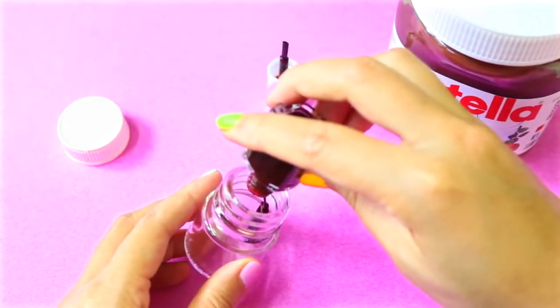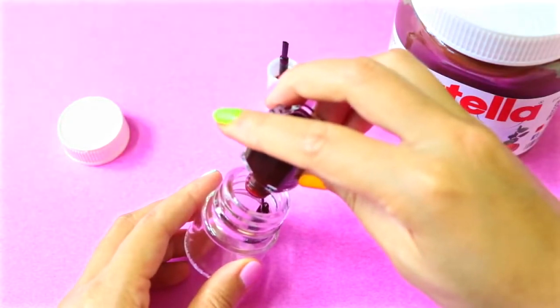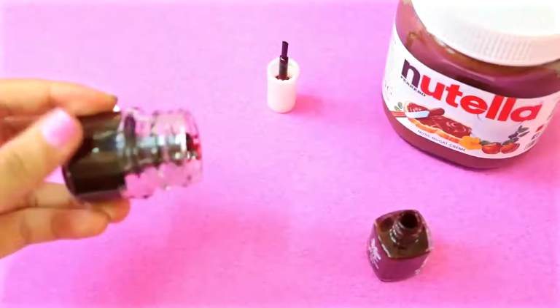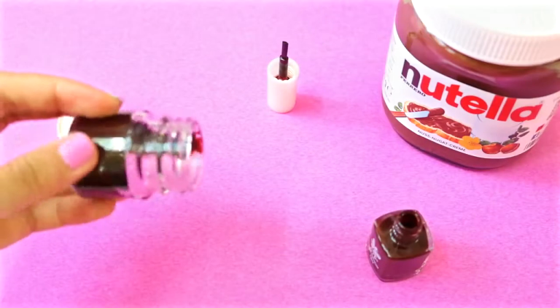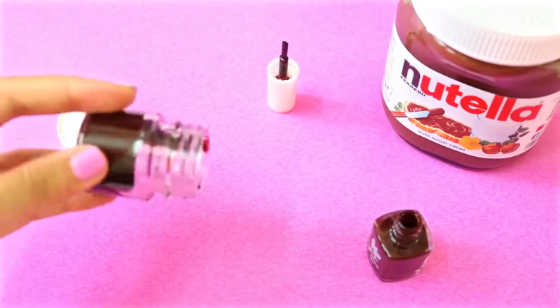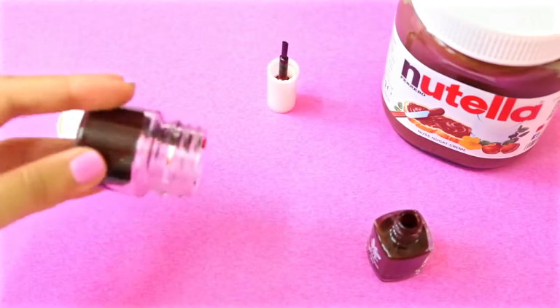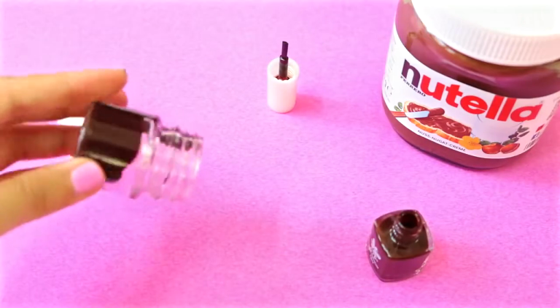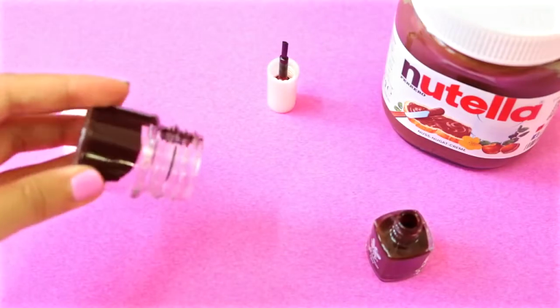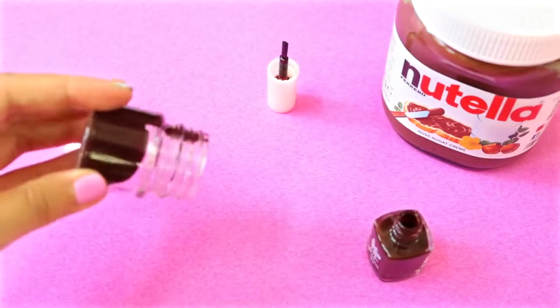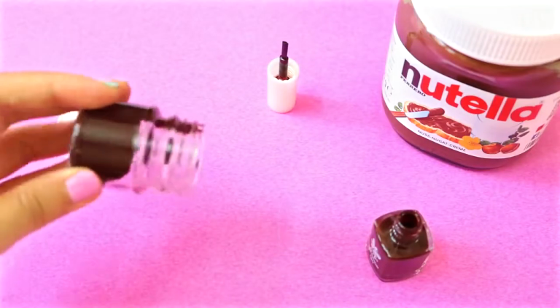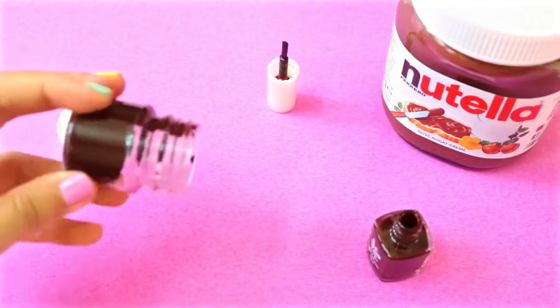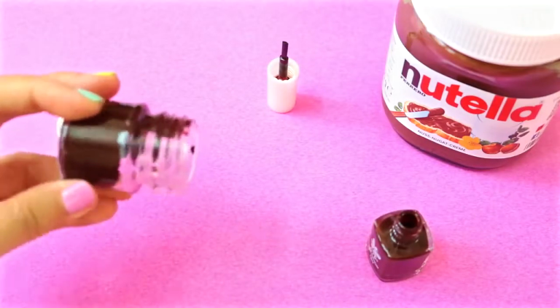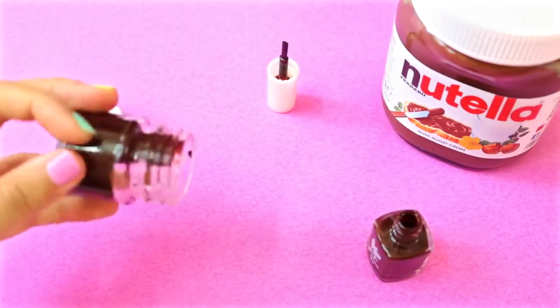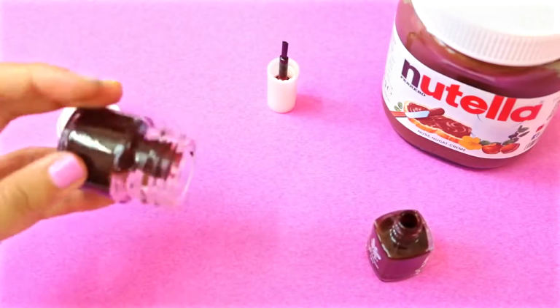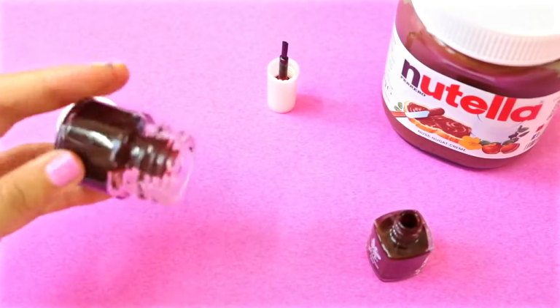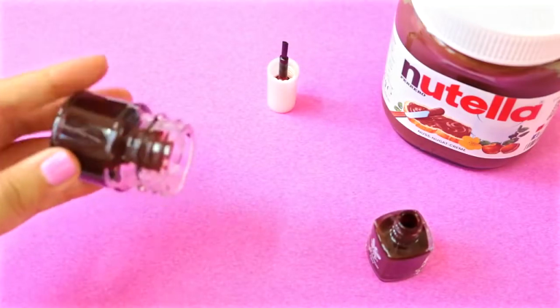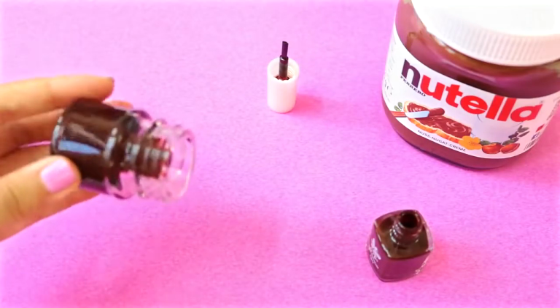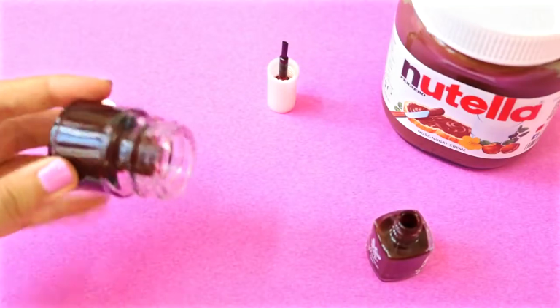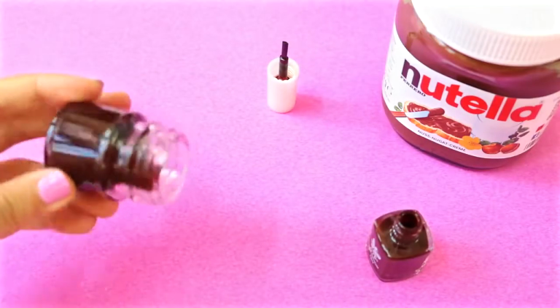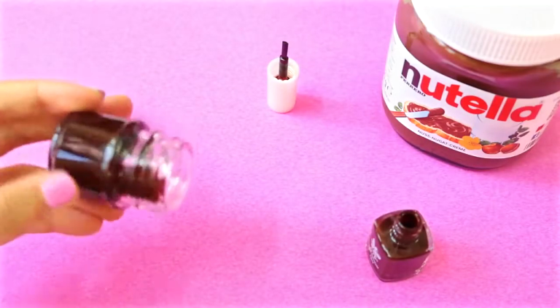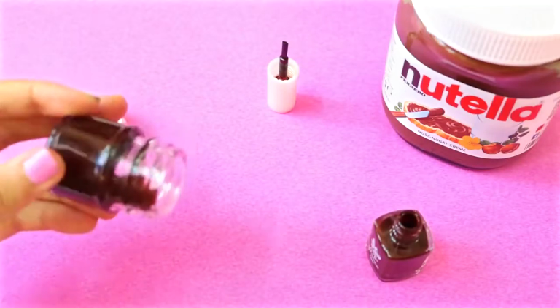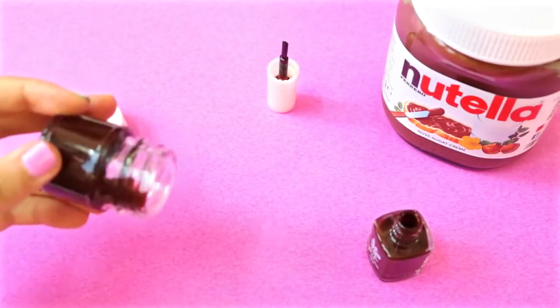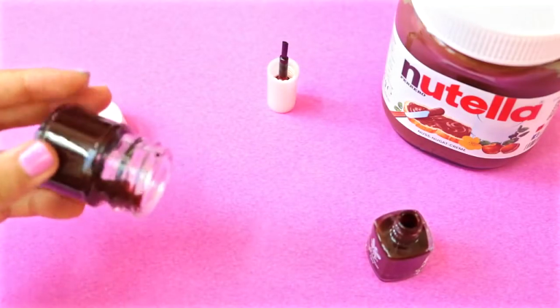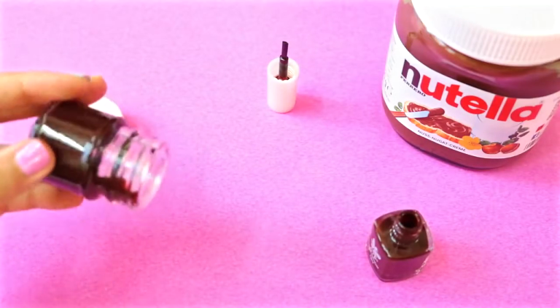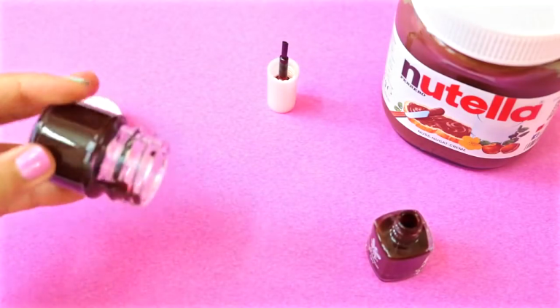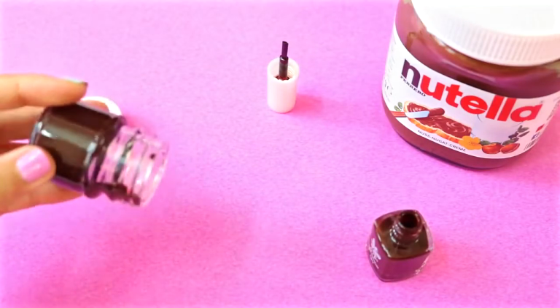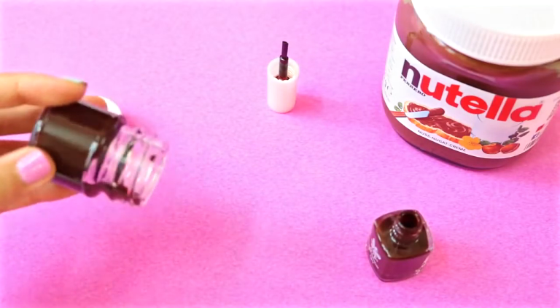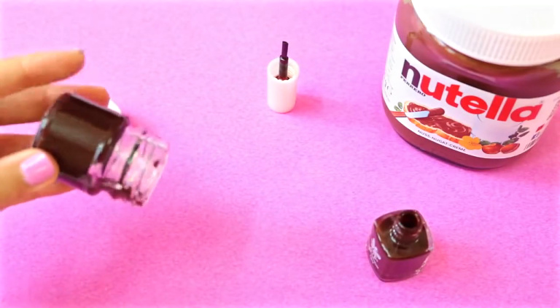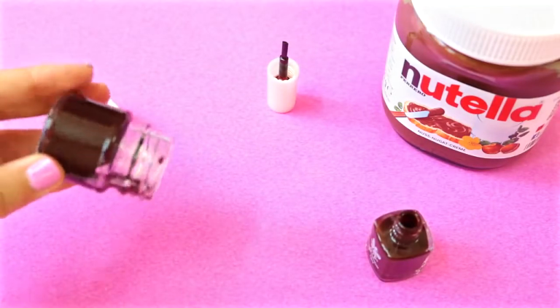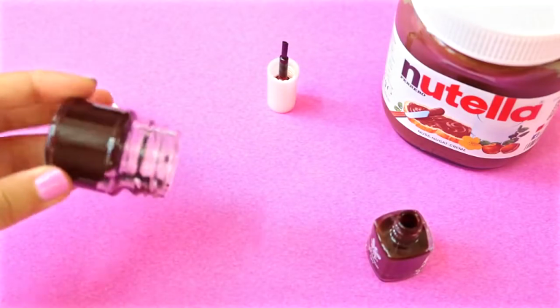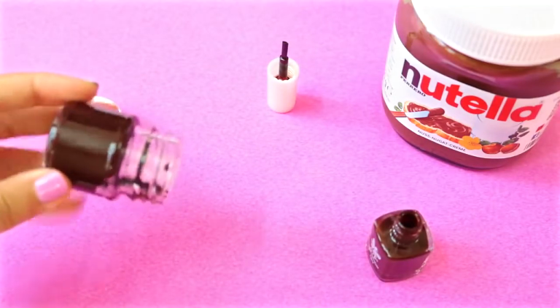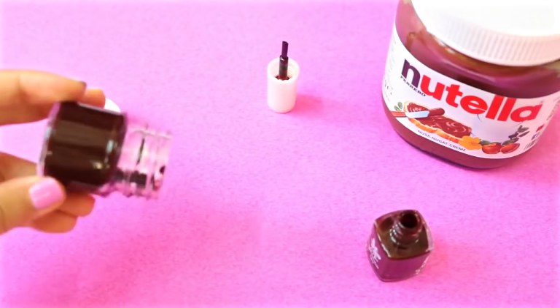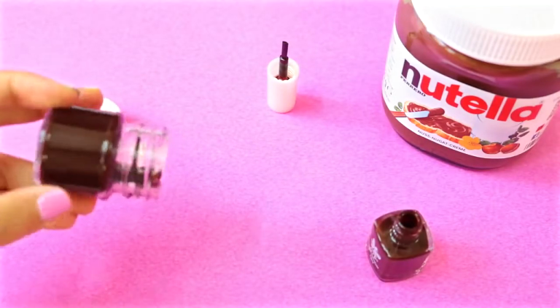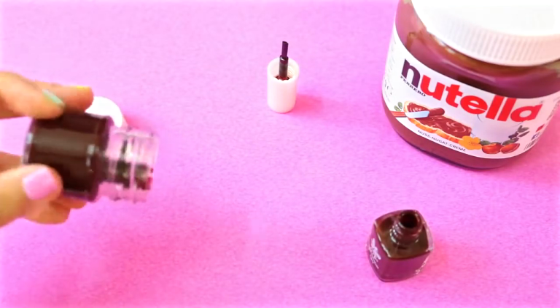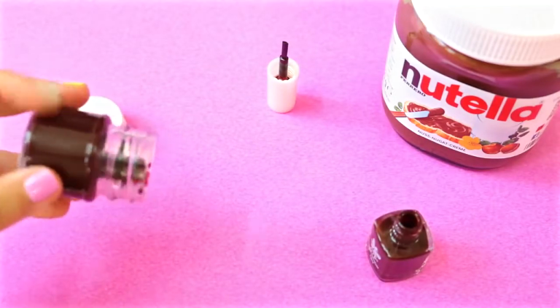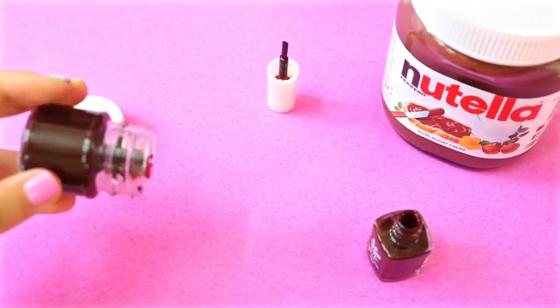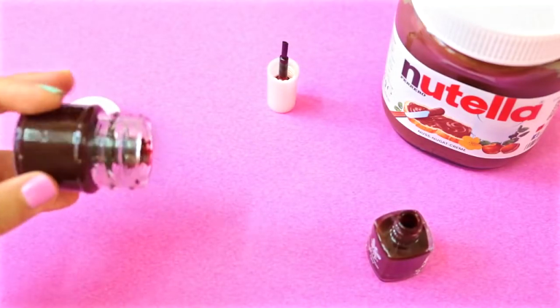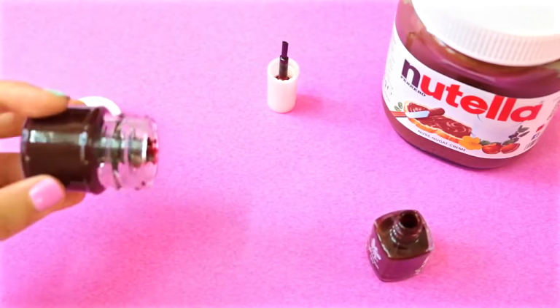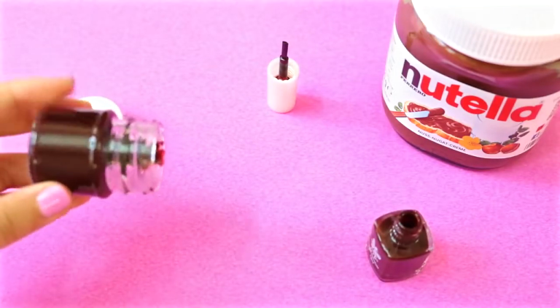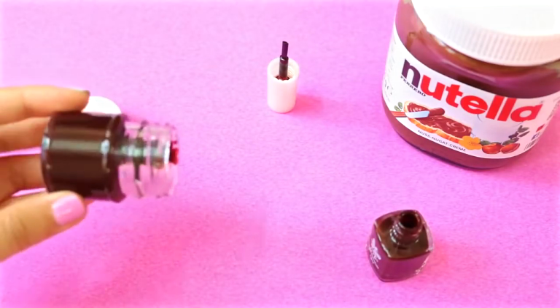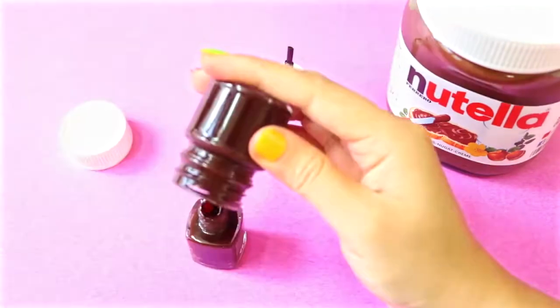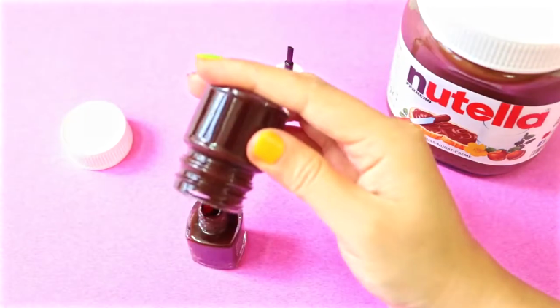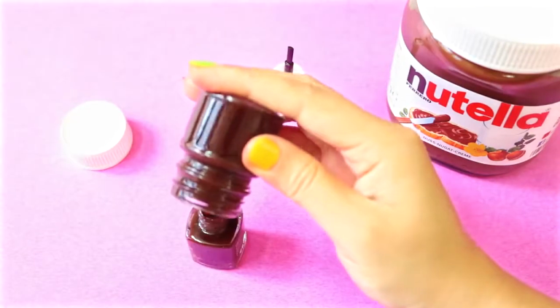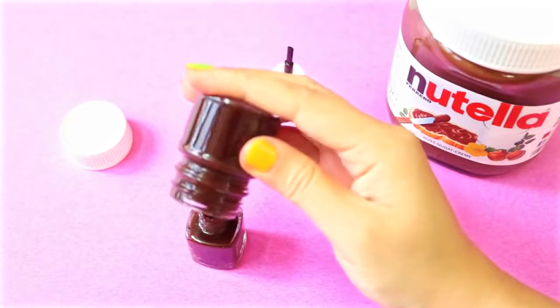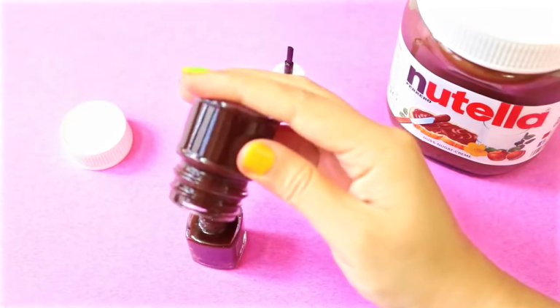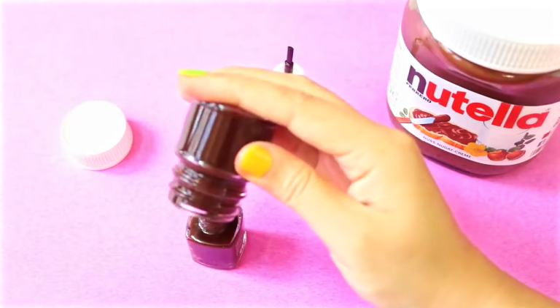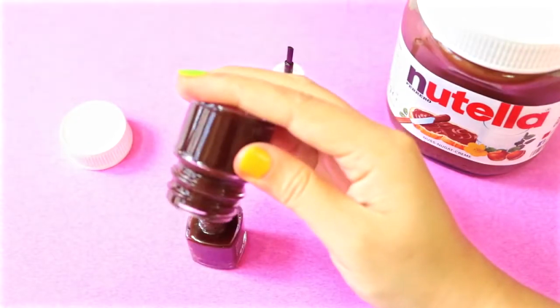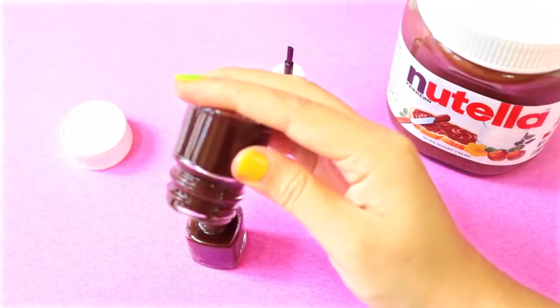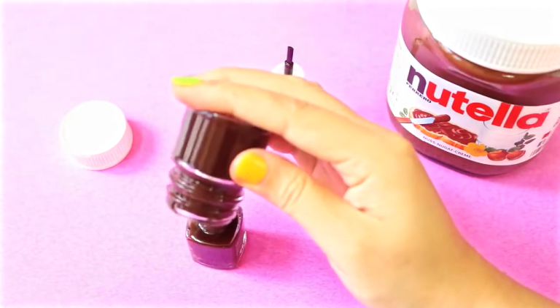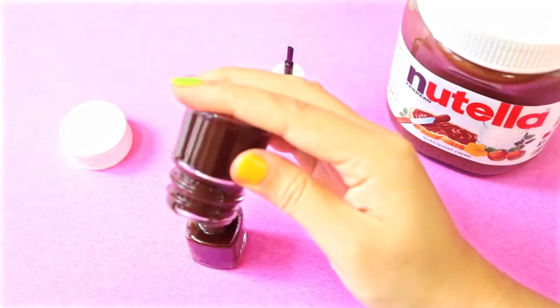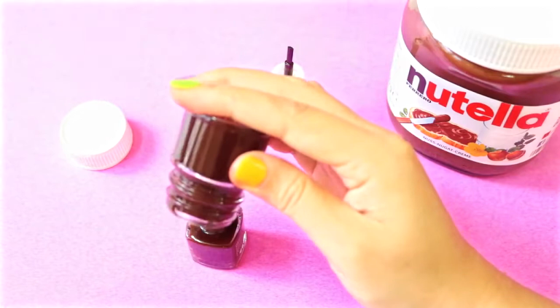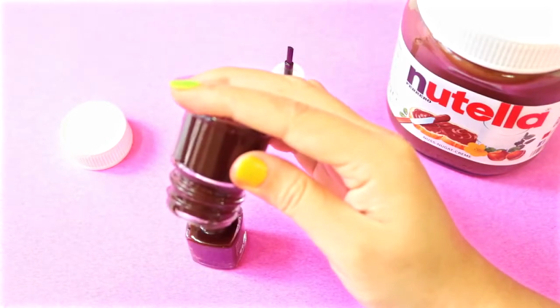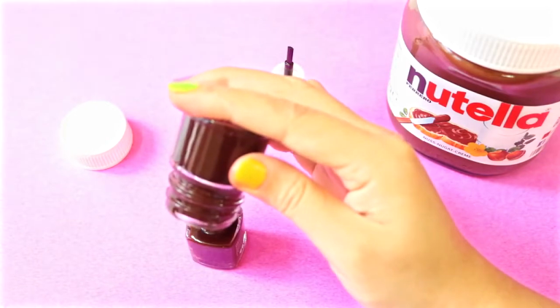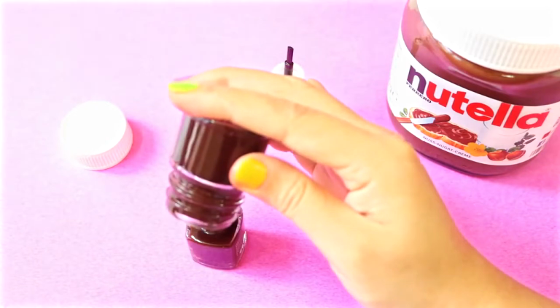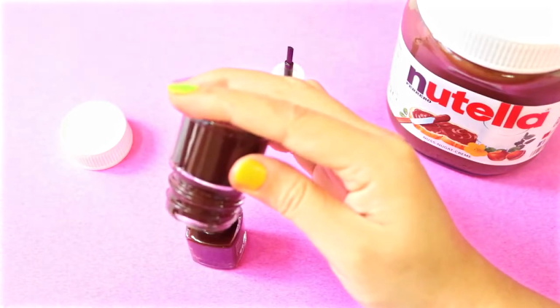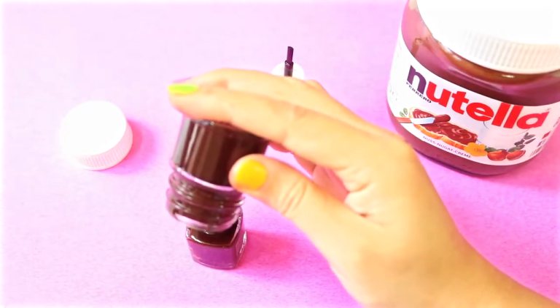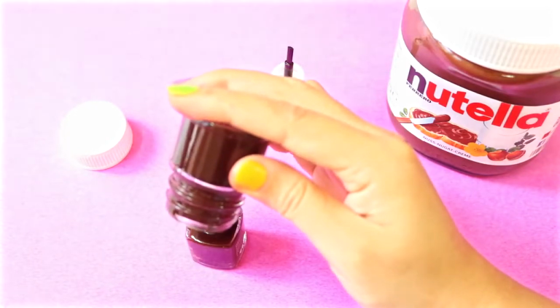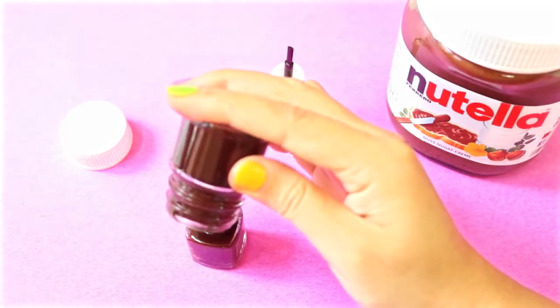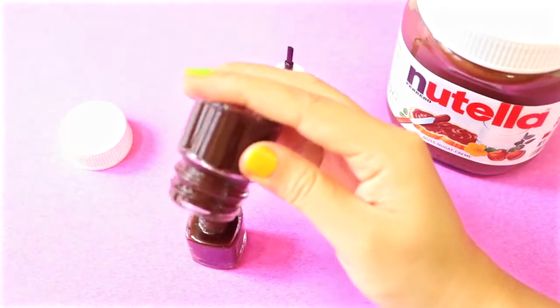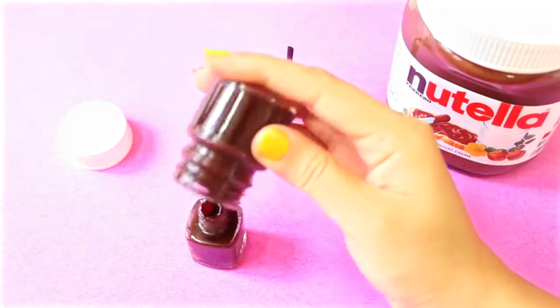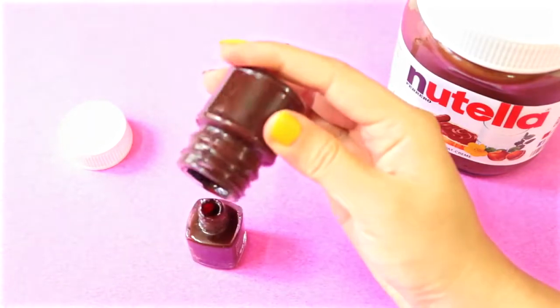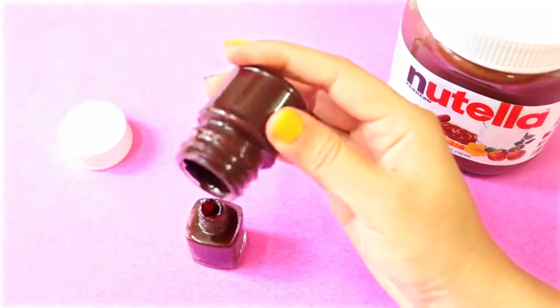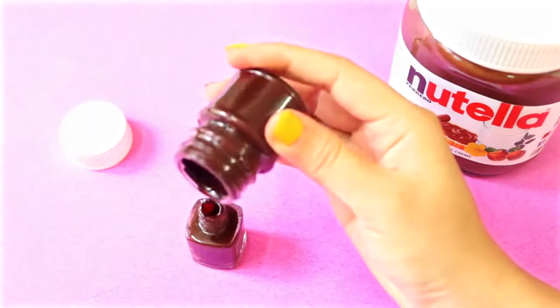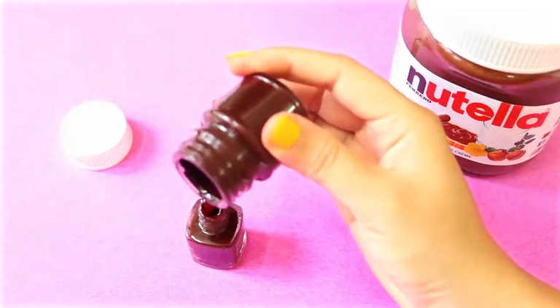Now swirl it around and let the paint coat the whole jar. You can save the extra nail polish by putting it back into its container.